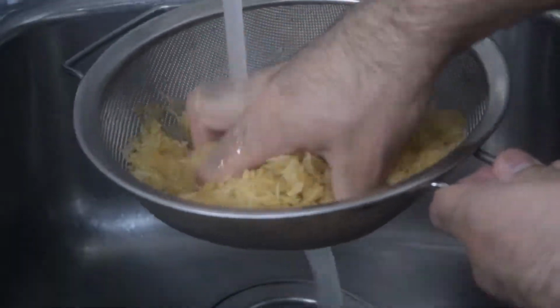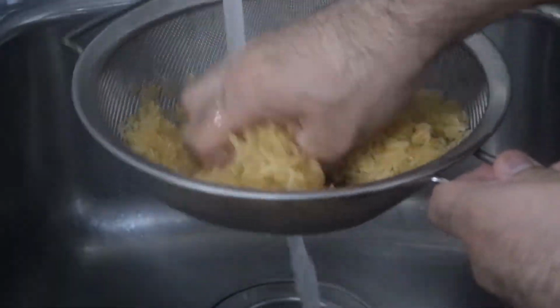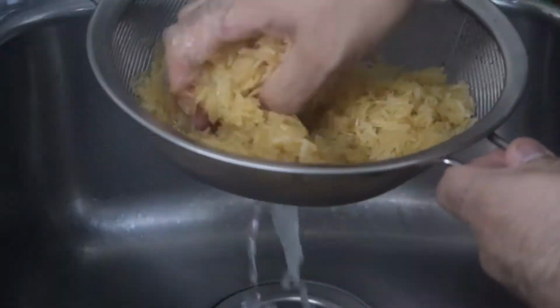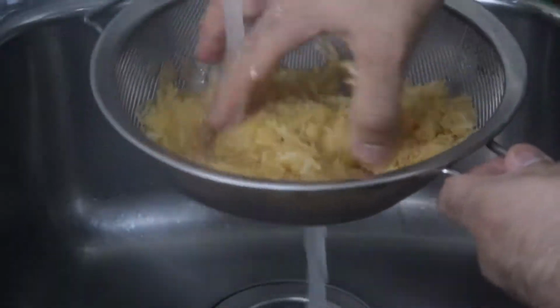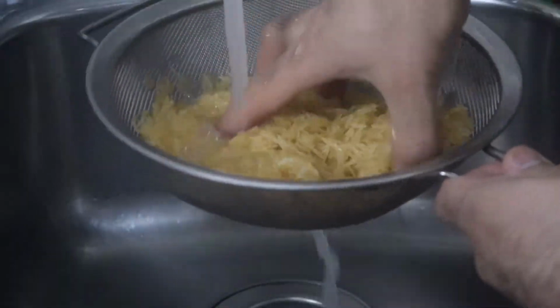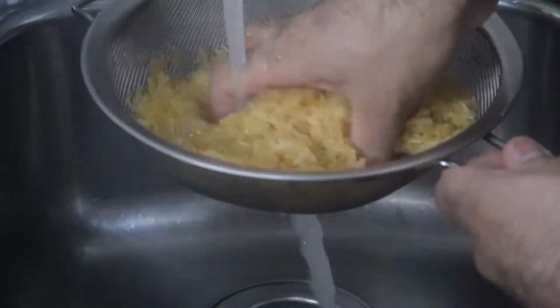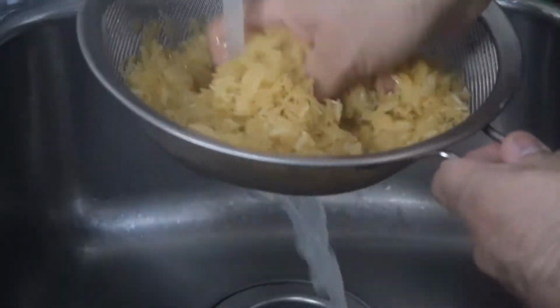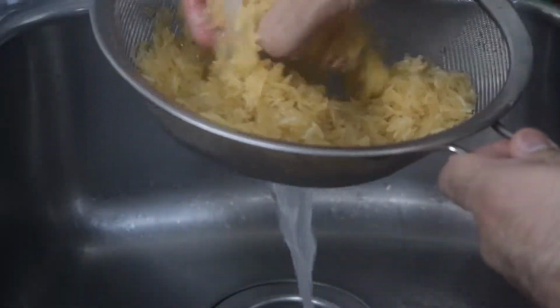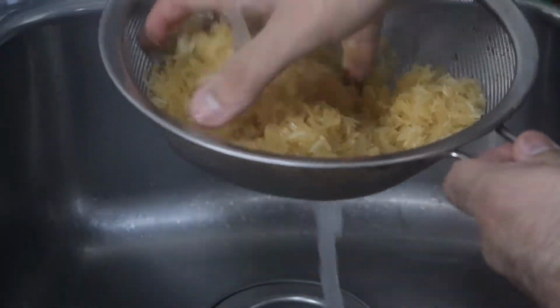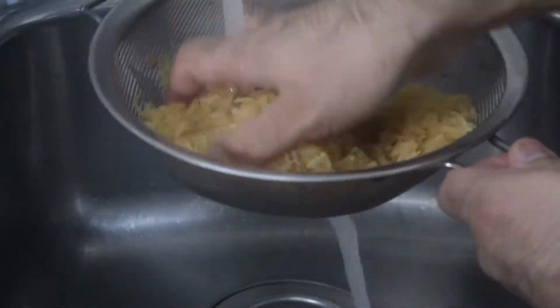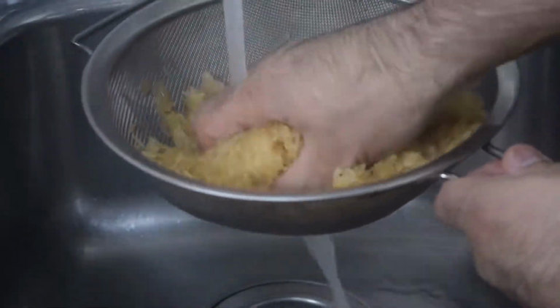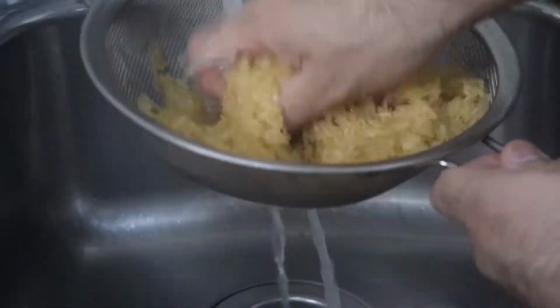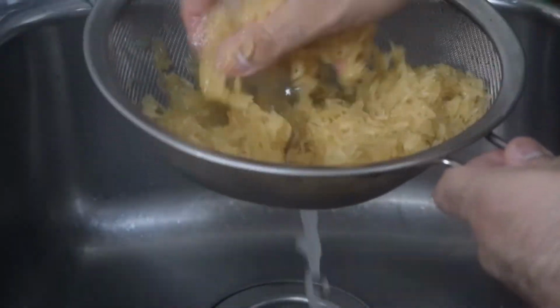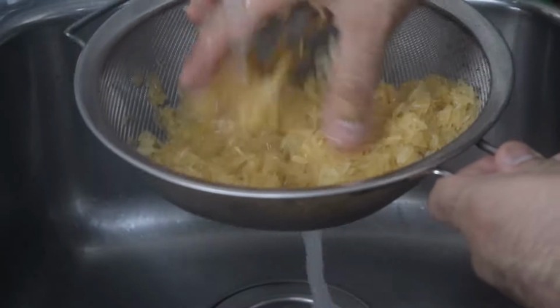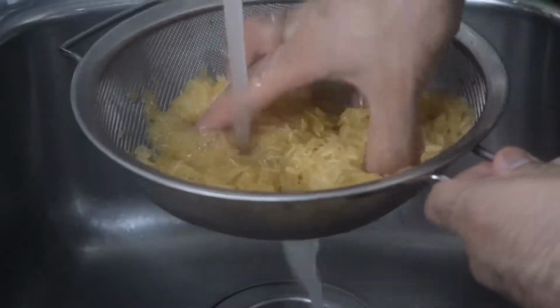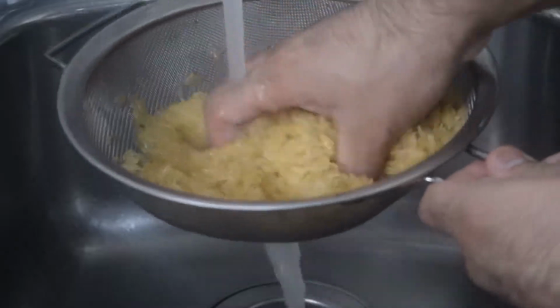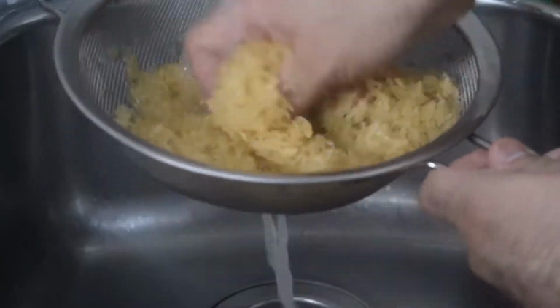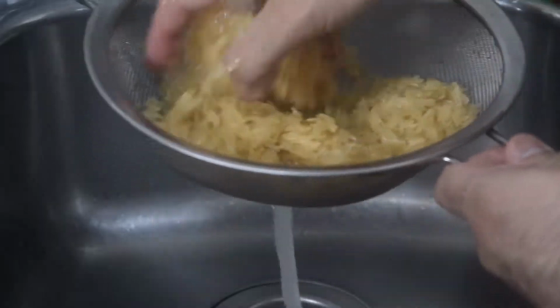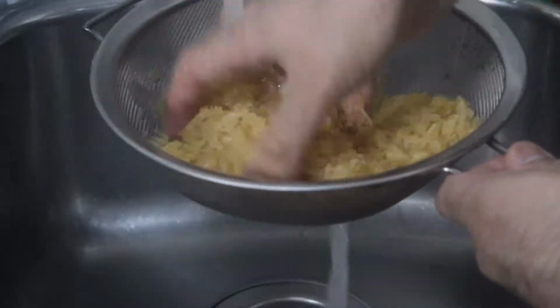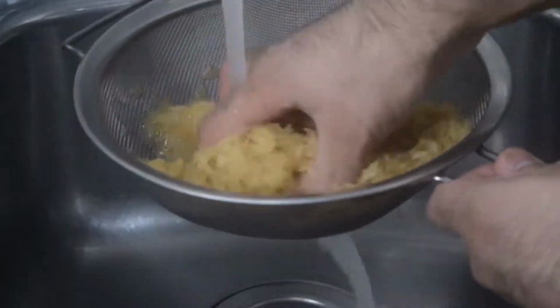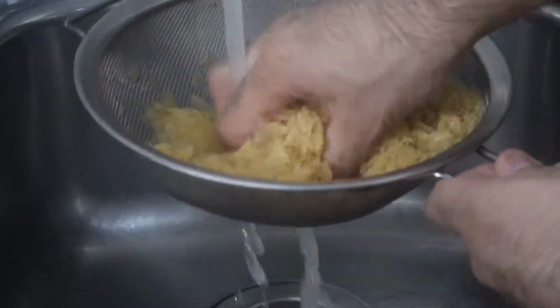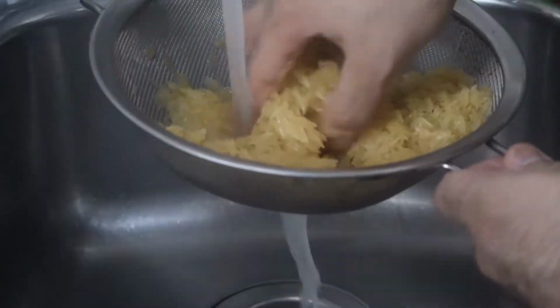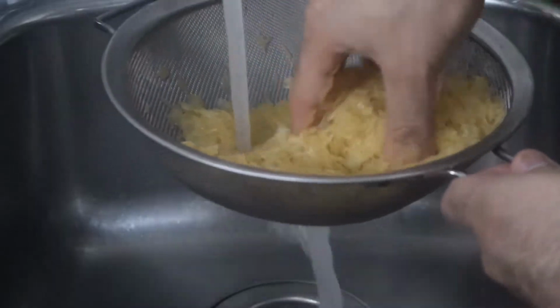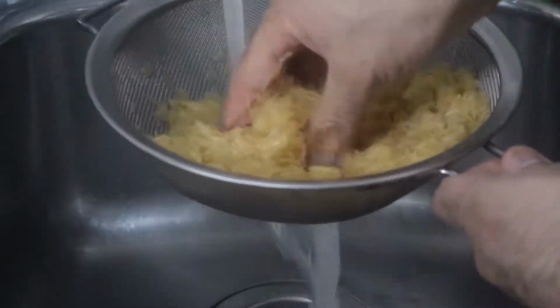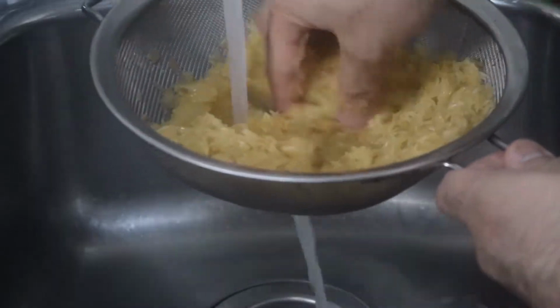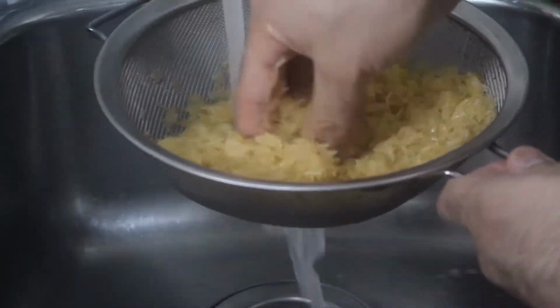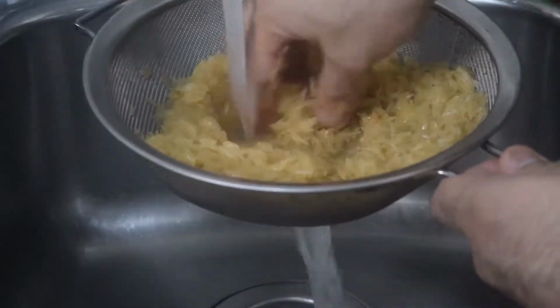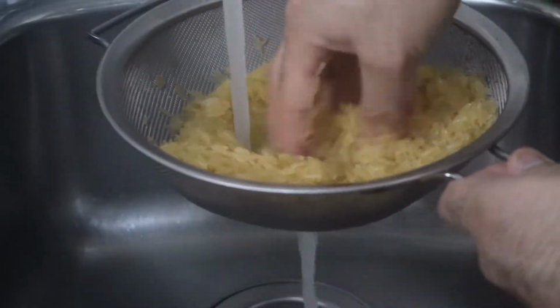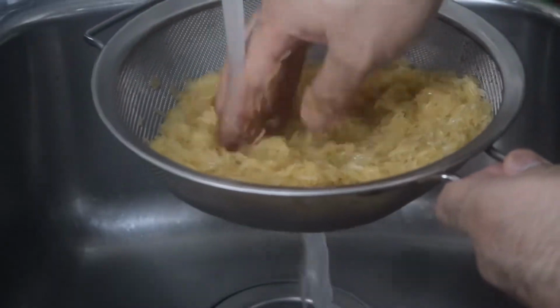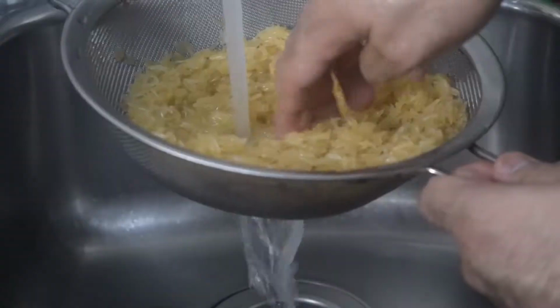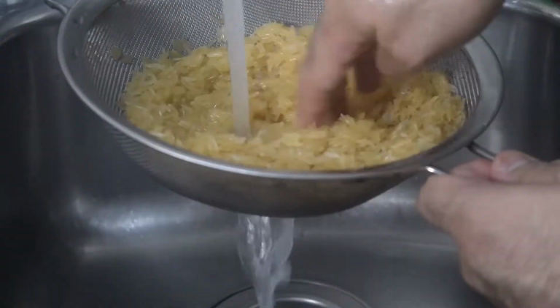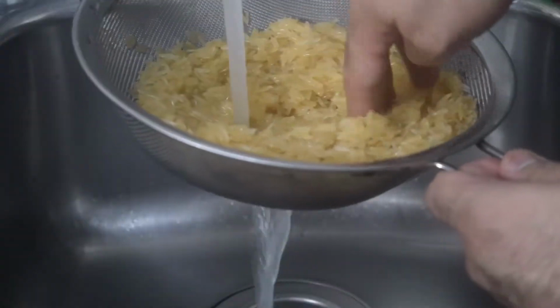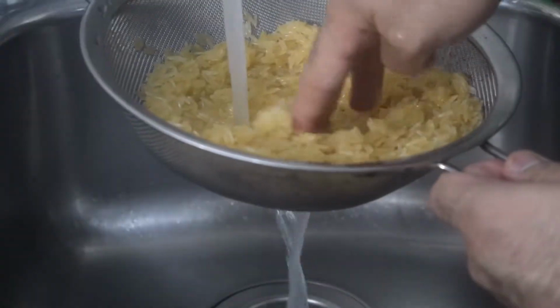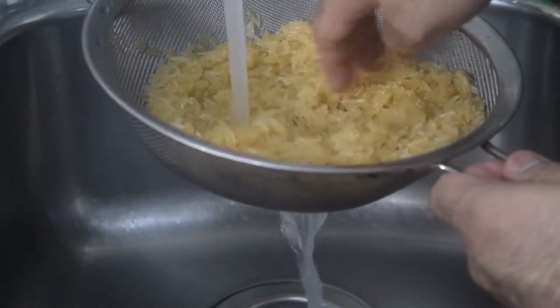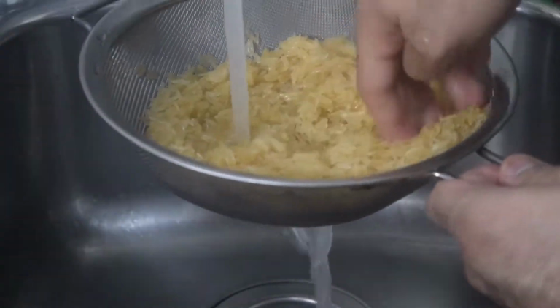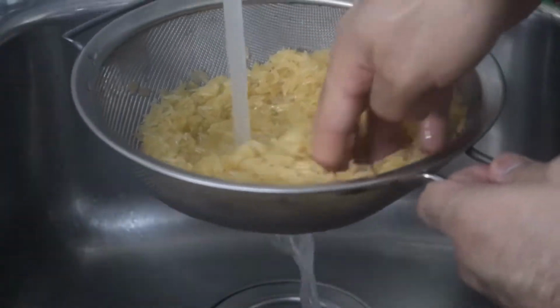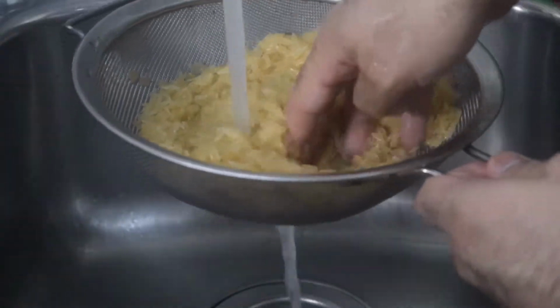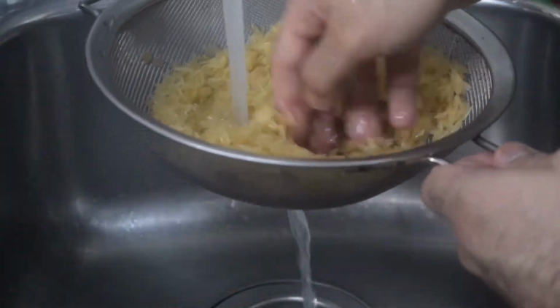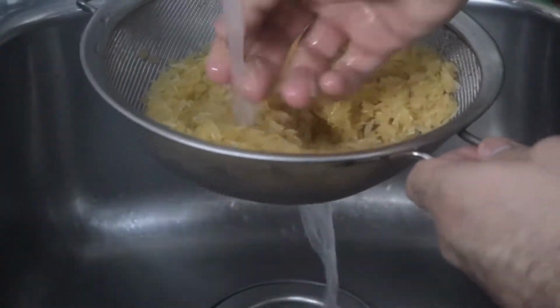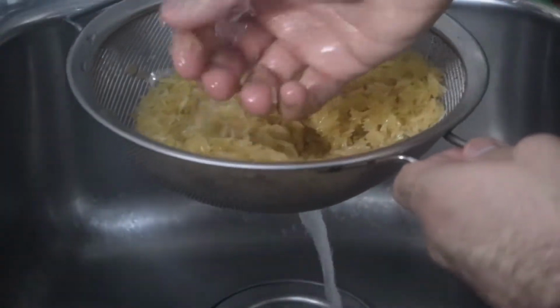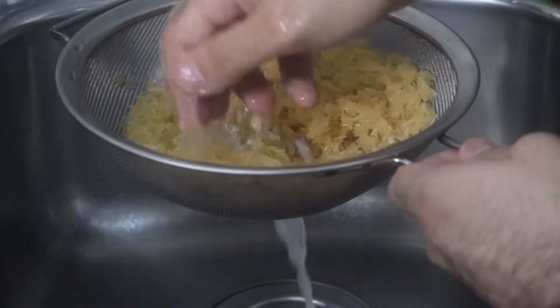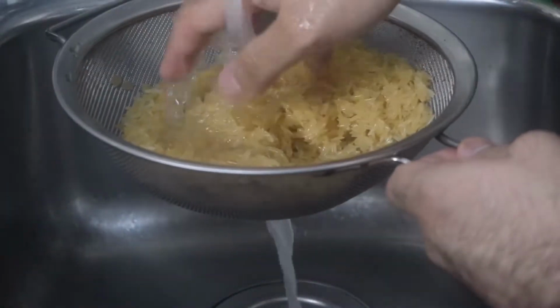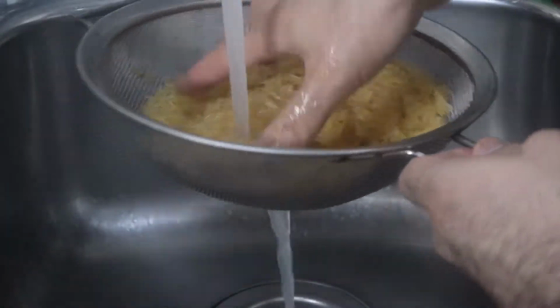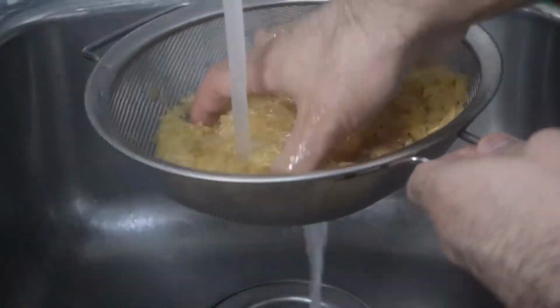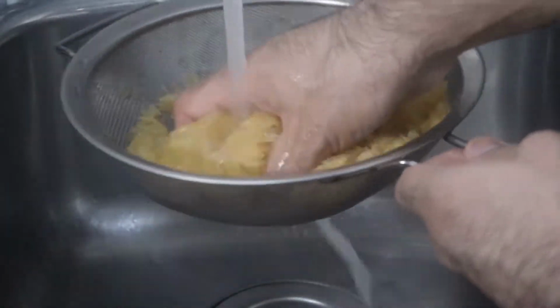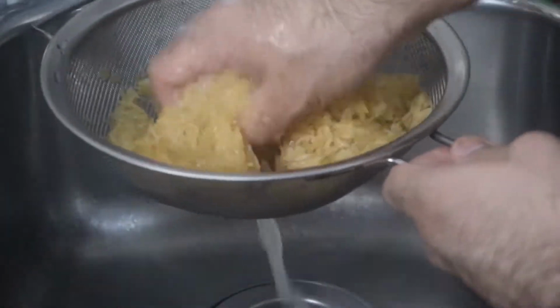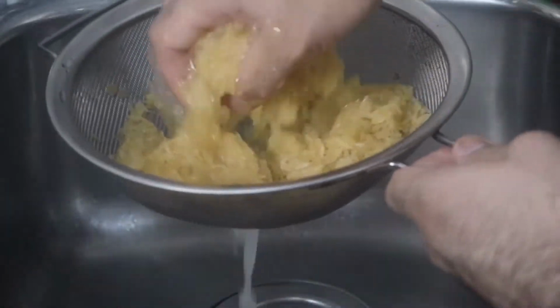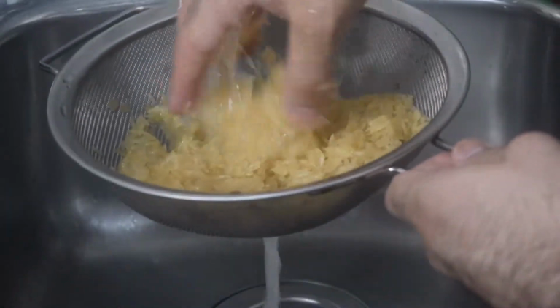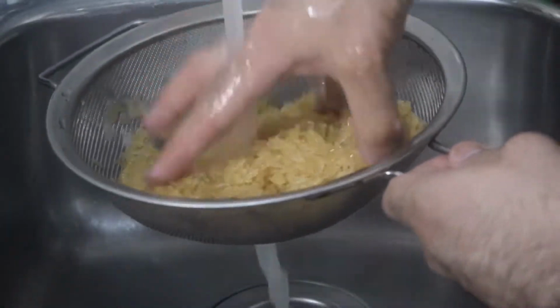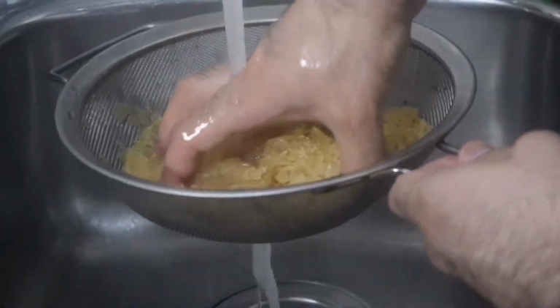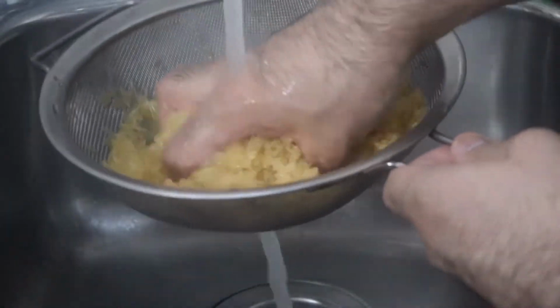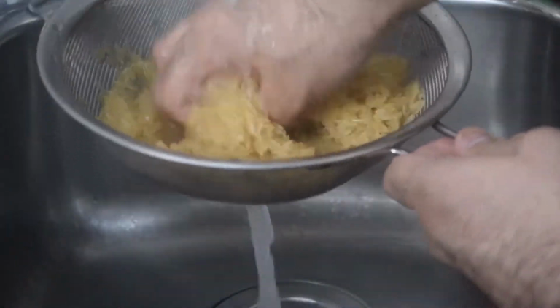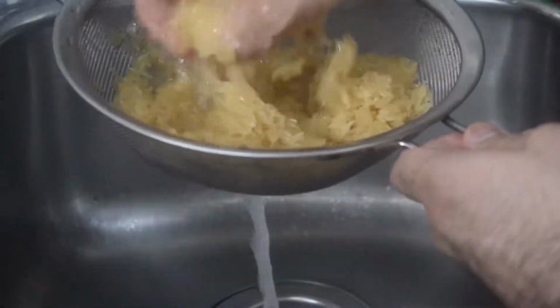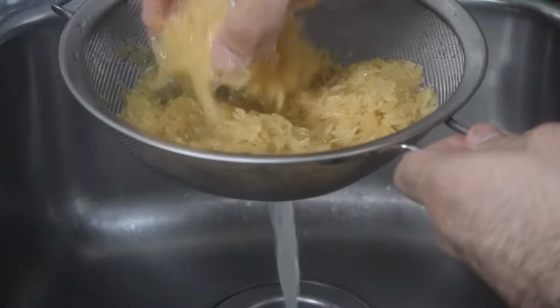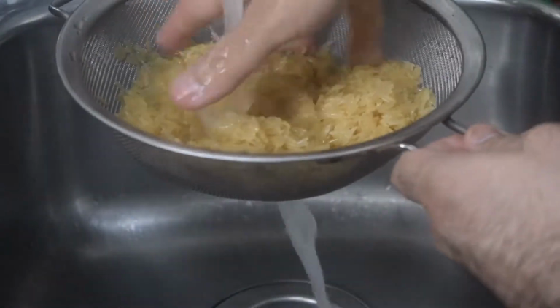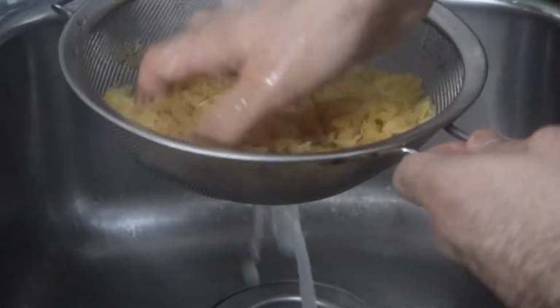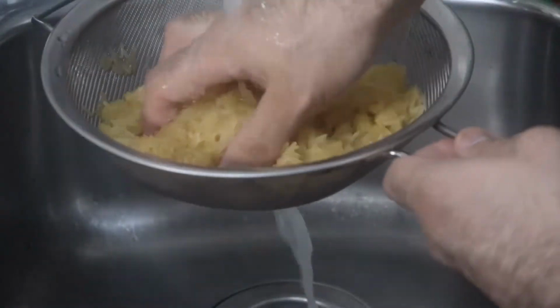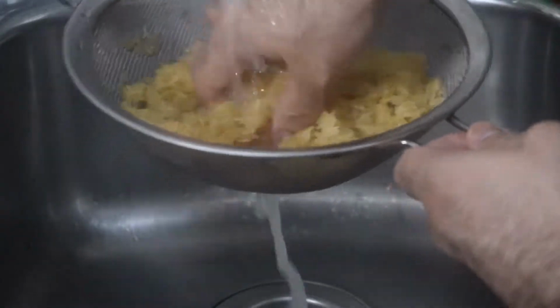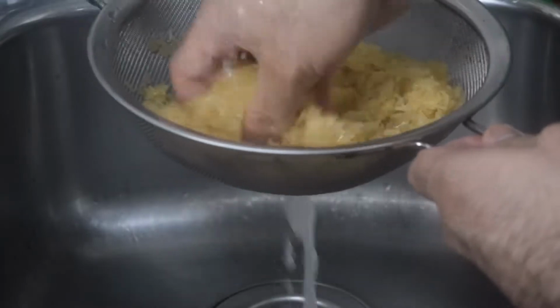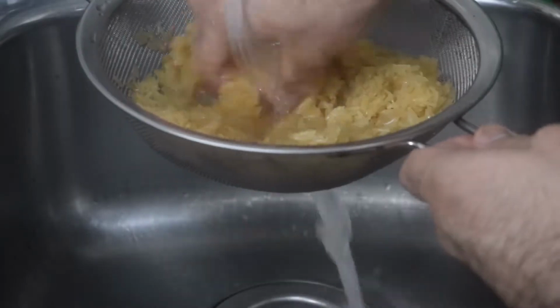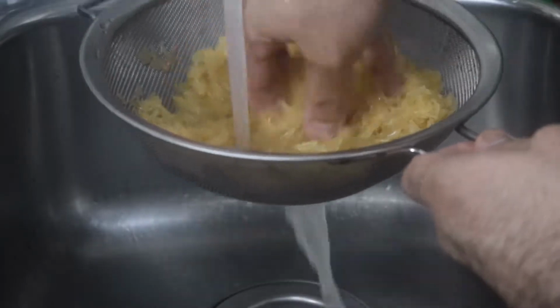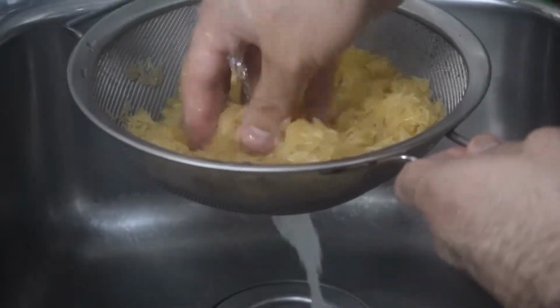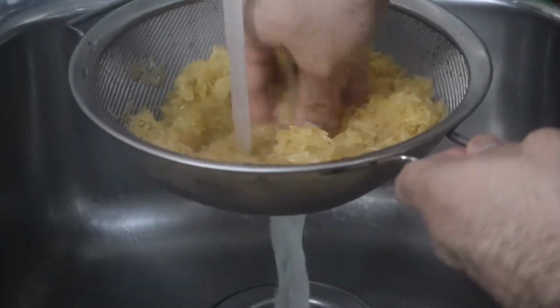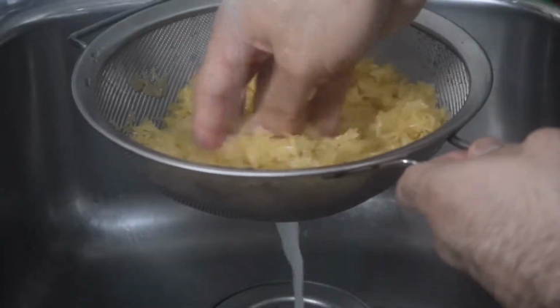The first thing we need to do is give our rice a very good wash. Don't skip this step — the rice is fluffier and nicer with it. About 20 seconds or so is a good target.